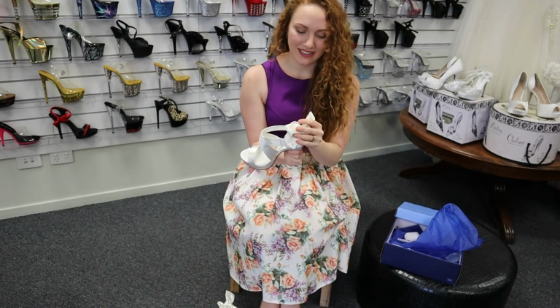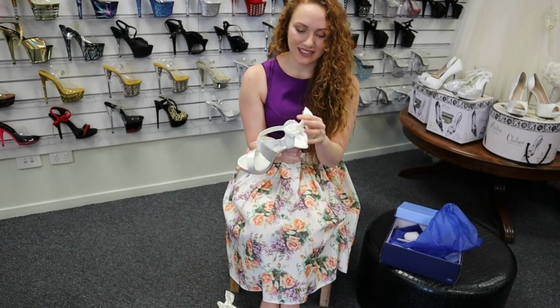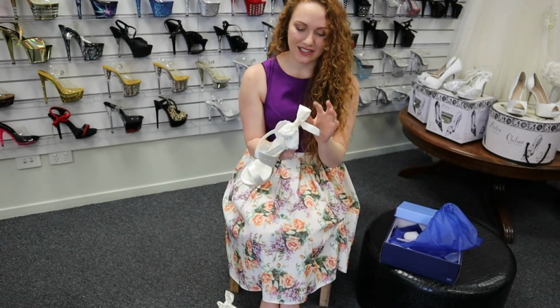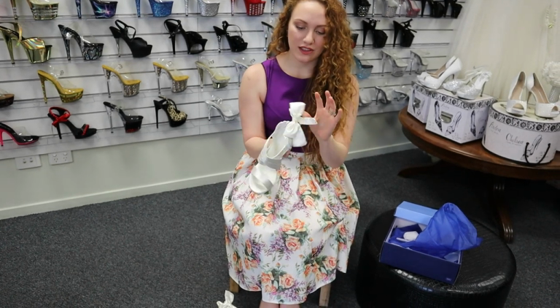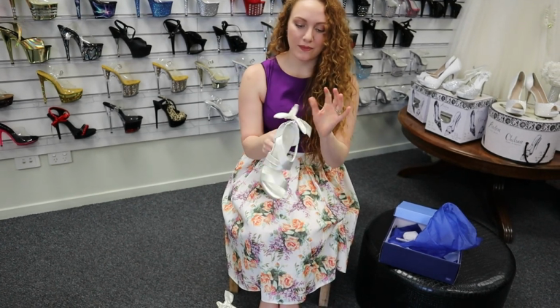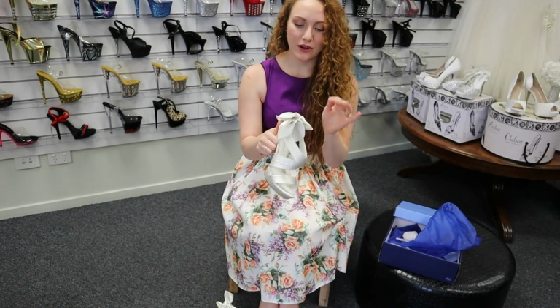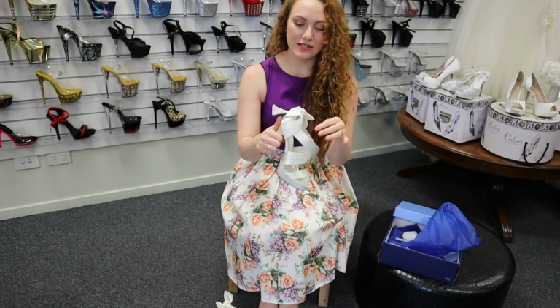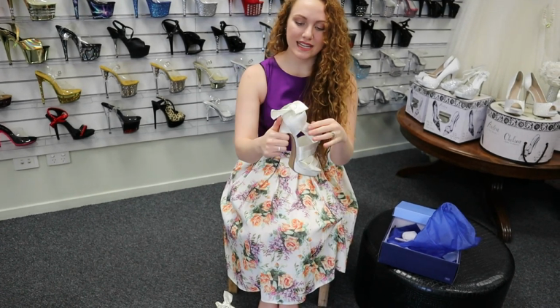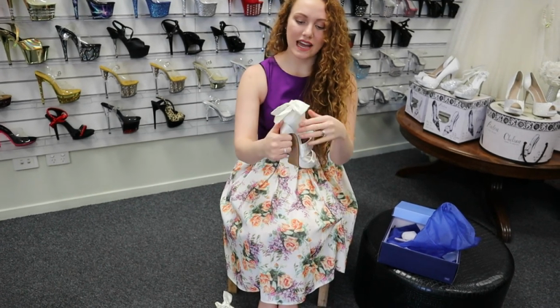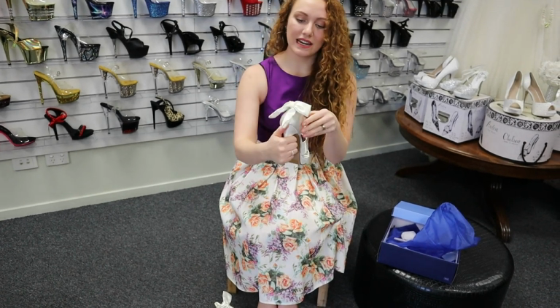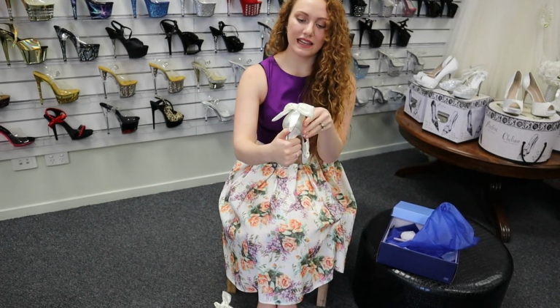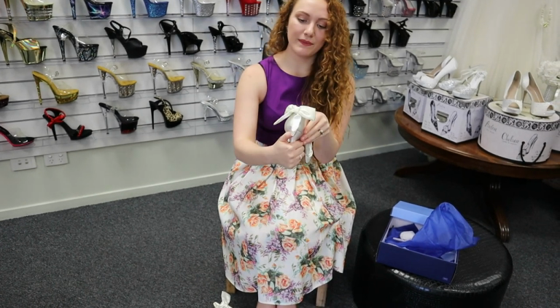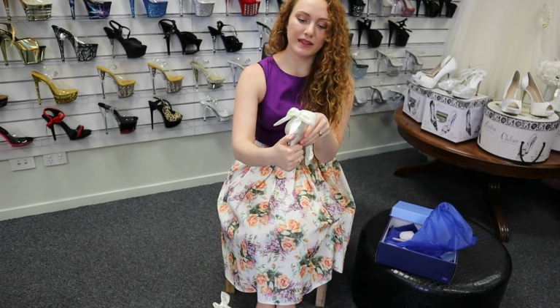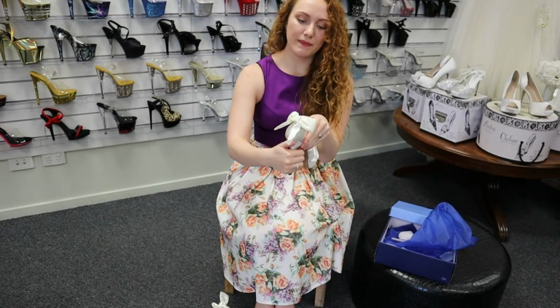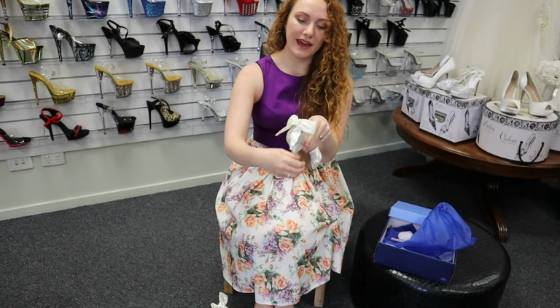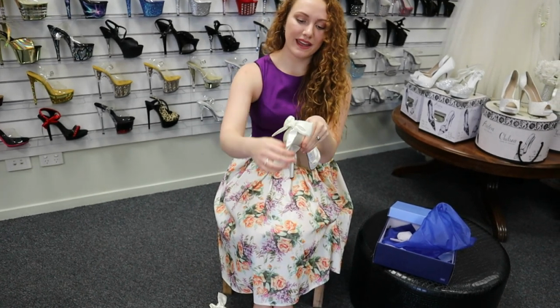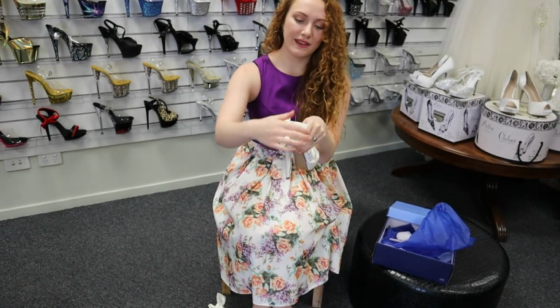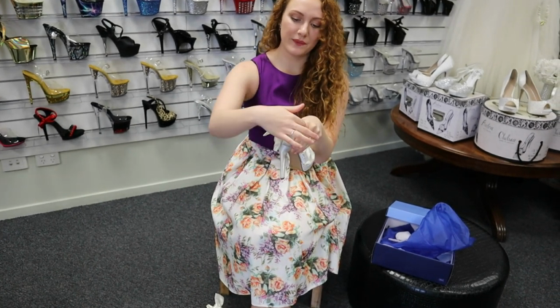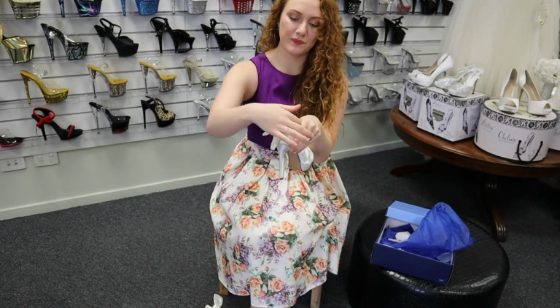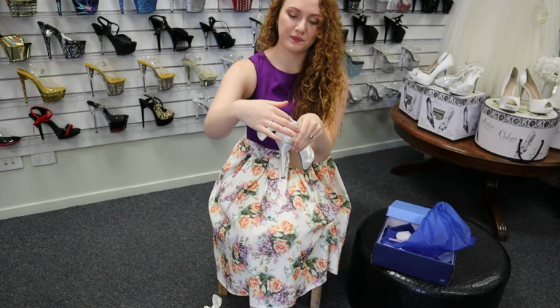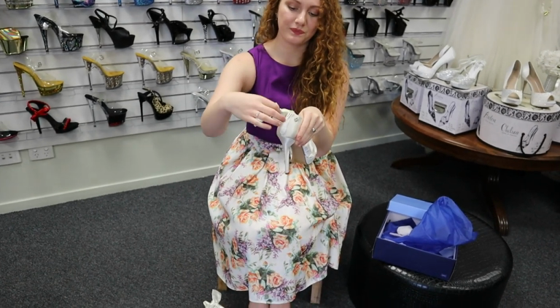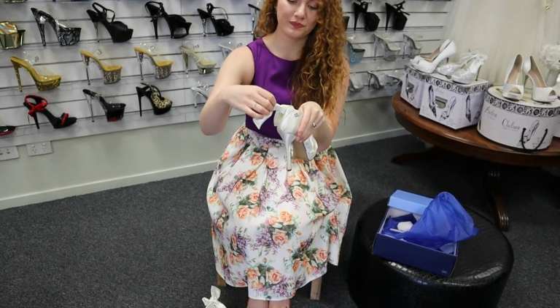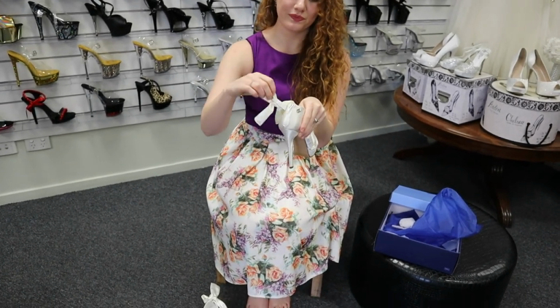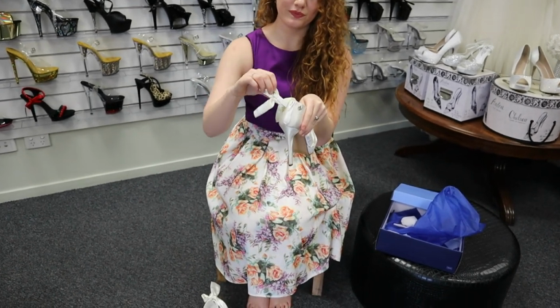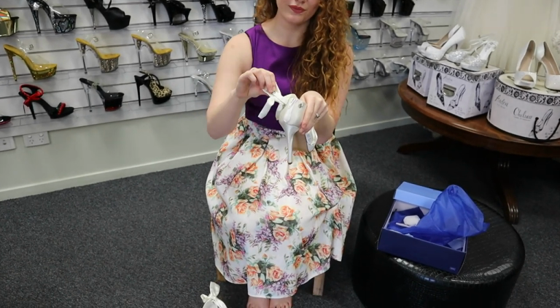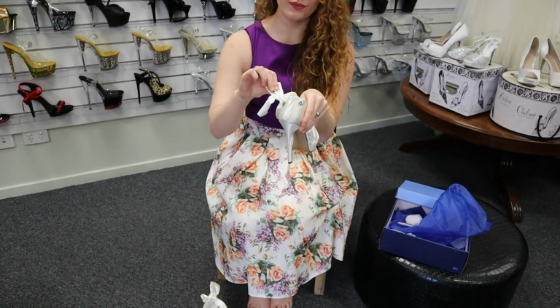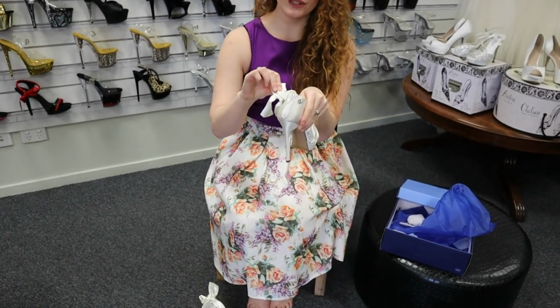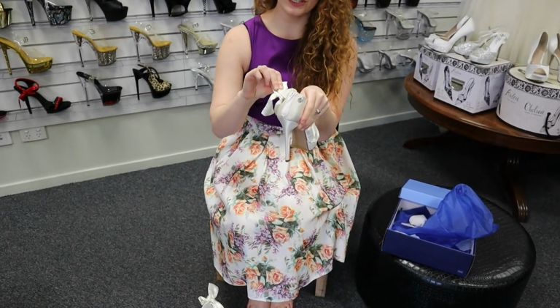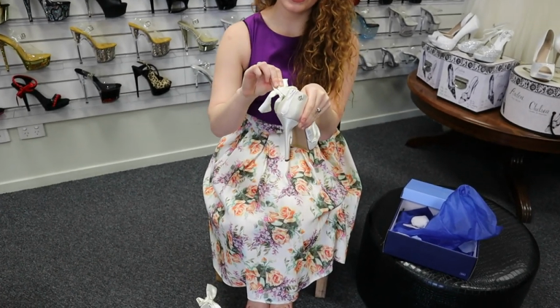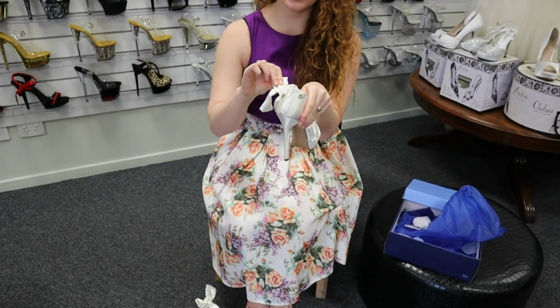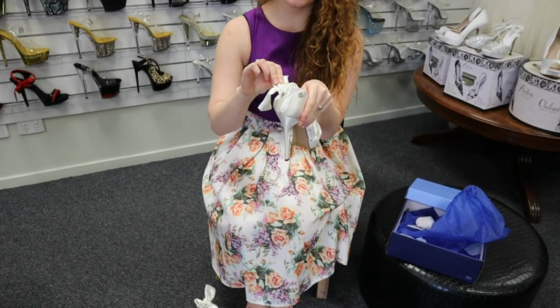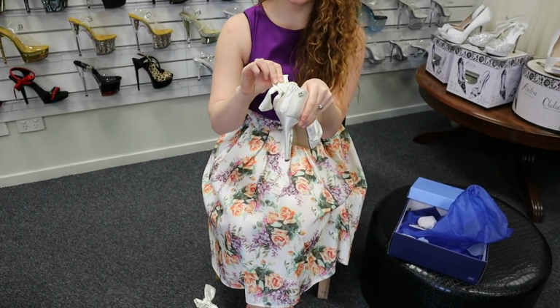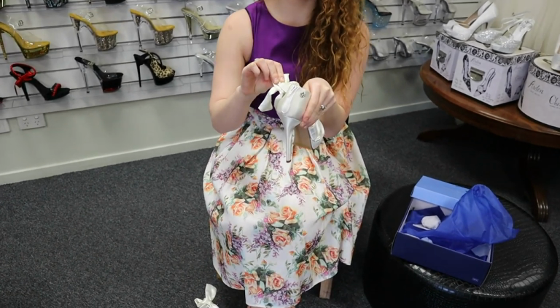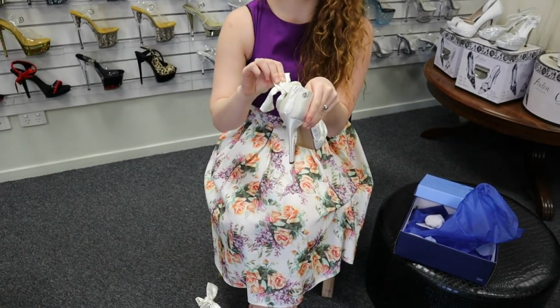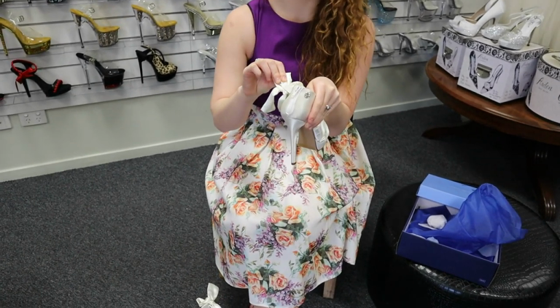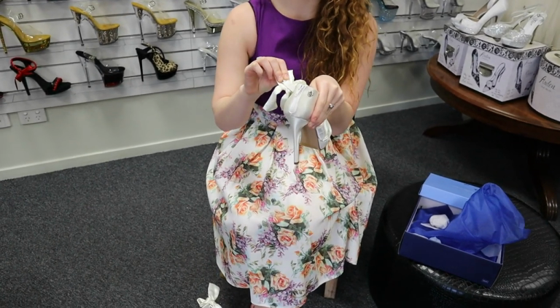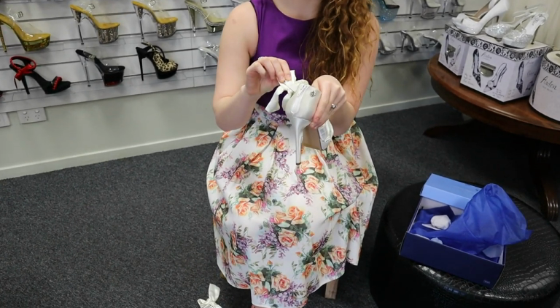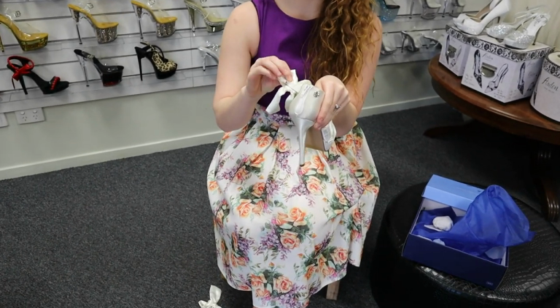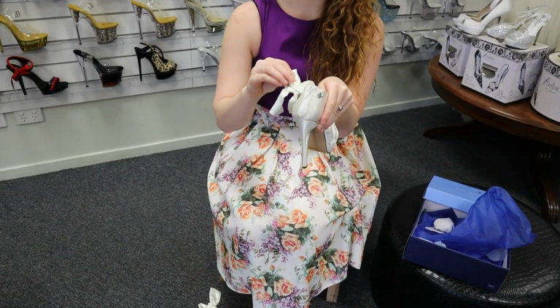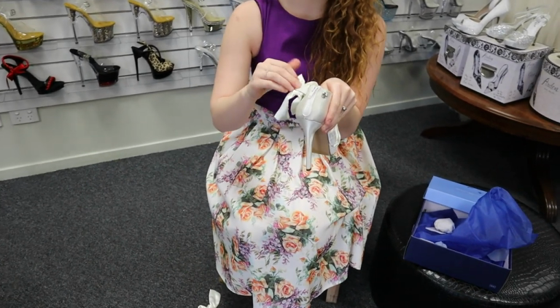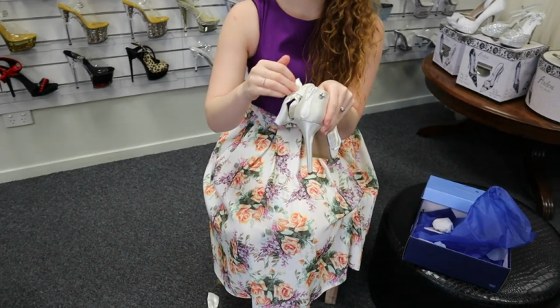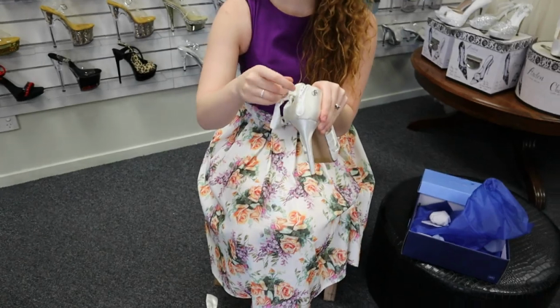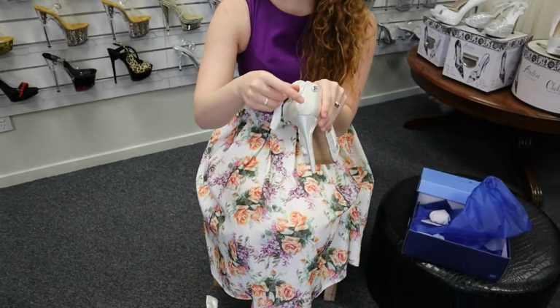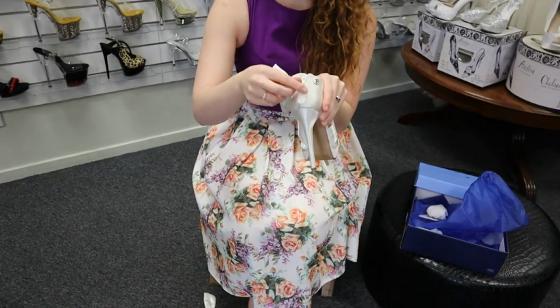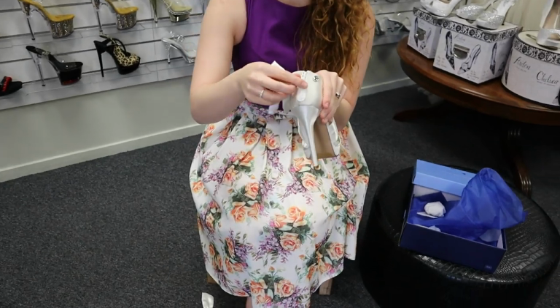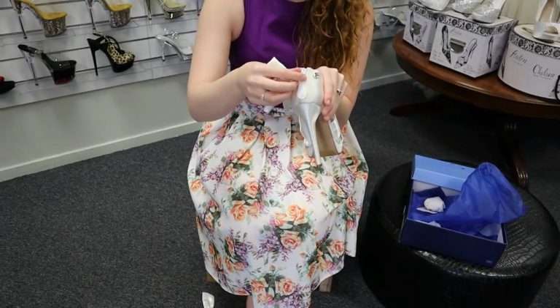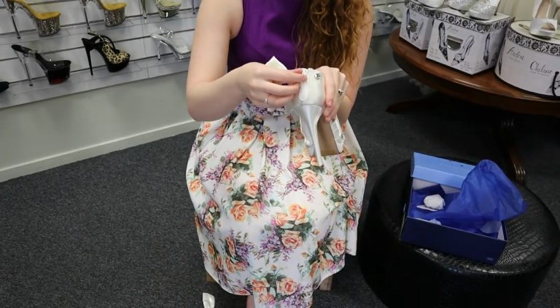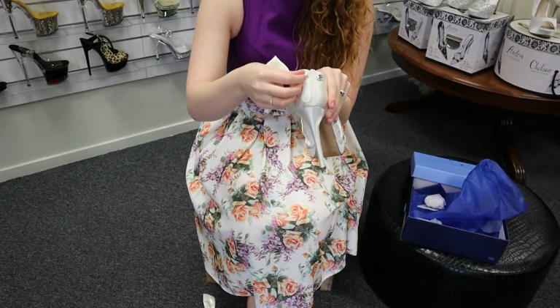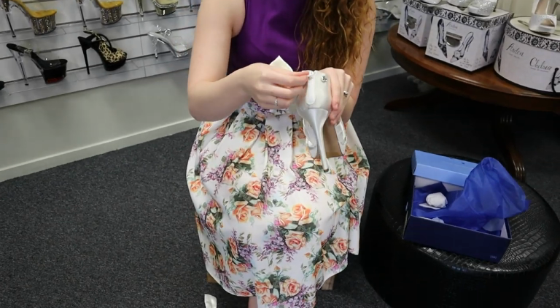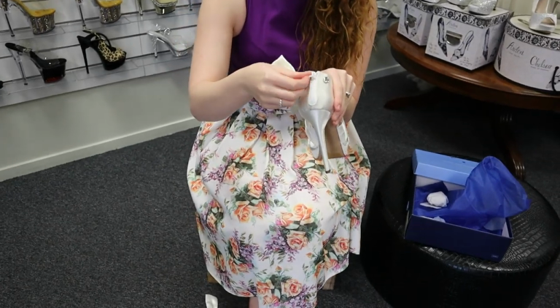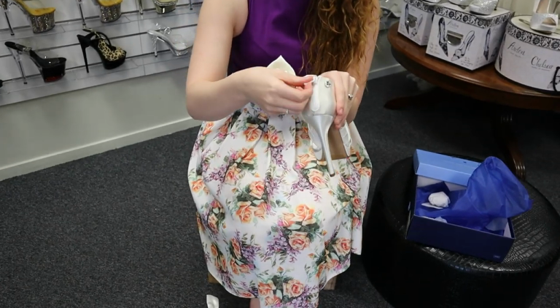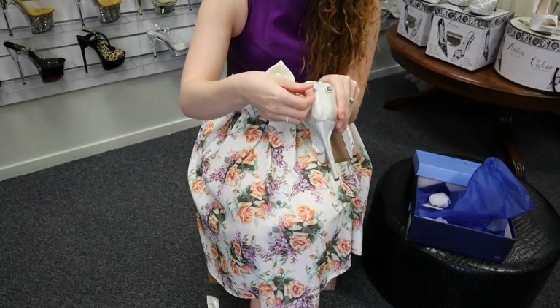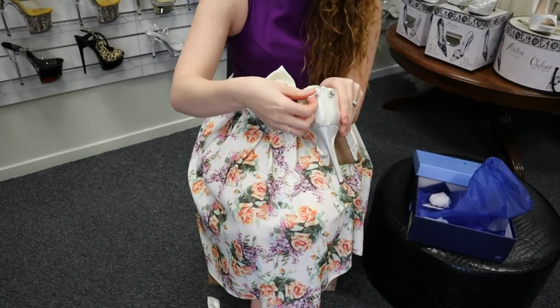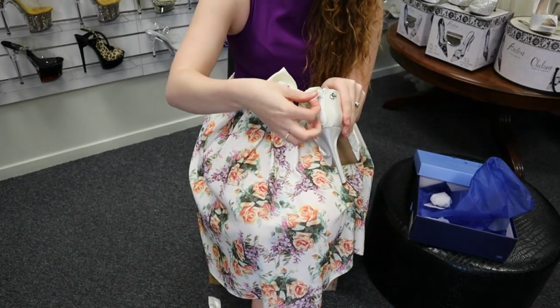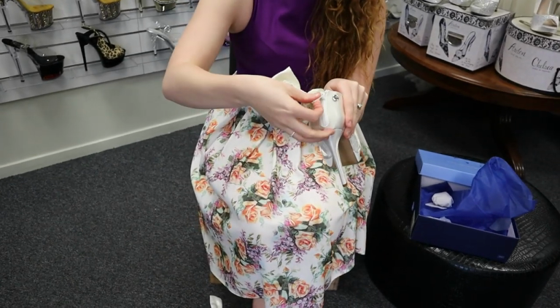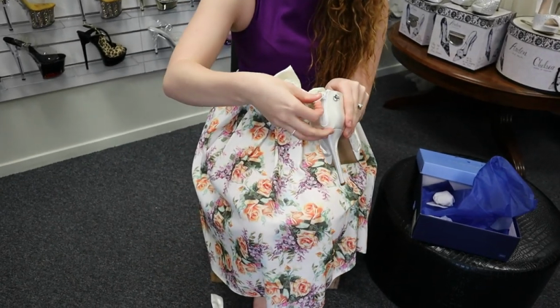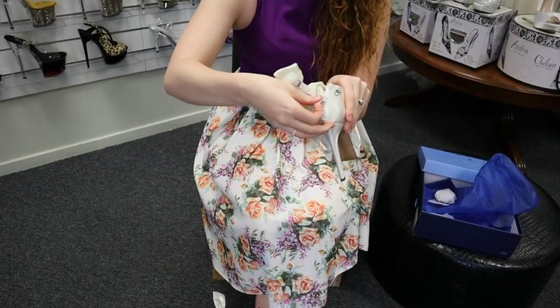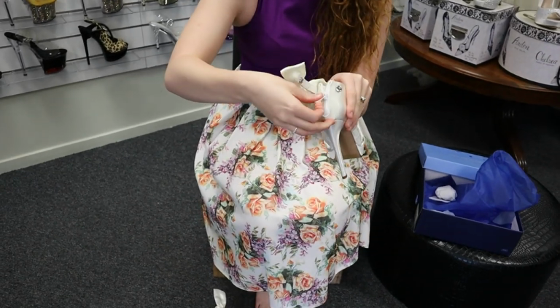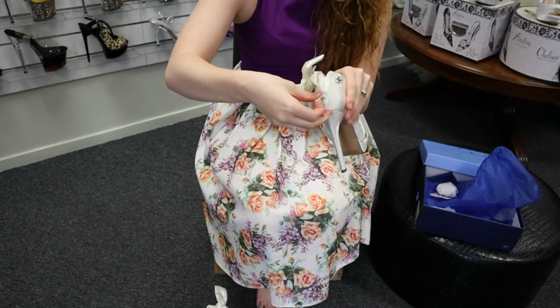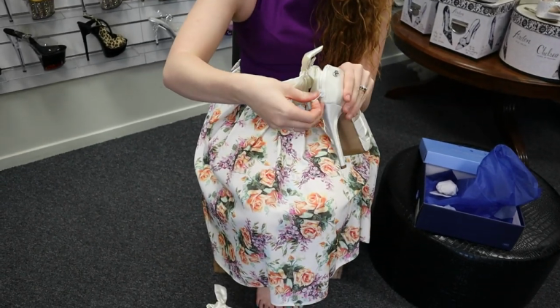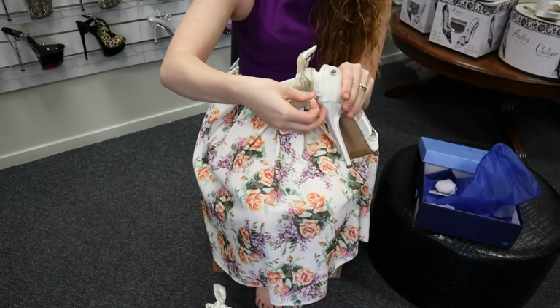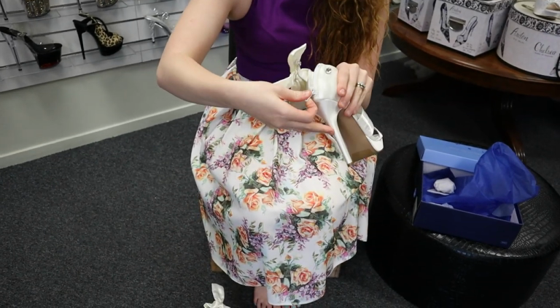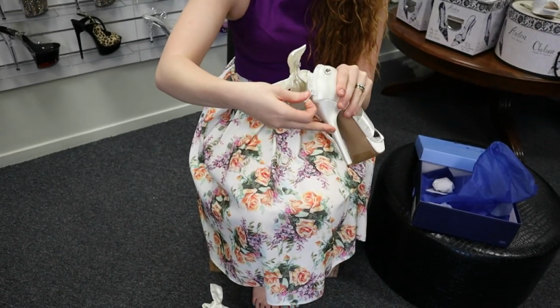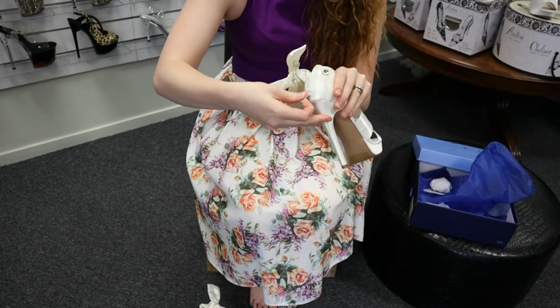The bows unclip at the back so that they can hide the zip, to make it easier to put the shoe on and off.